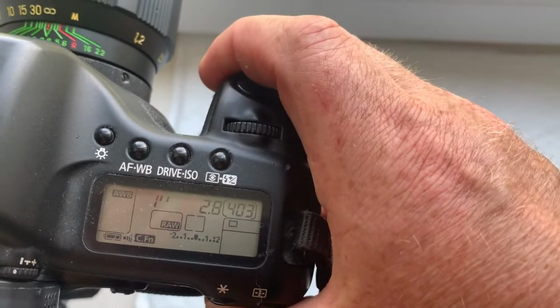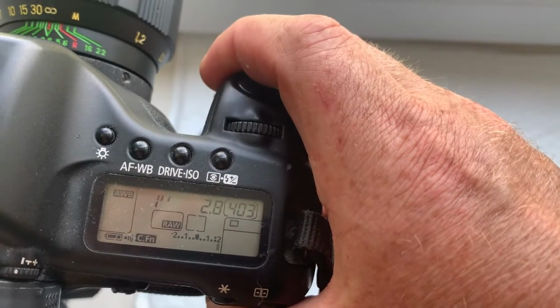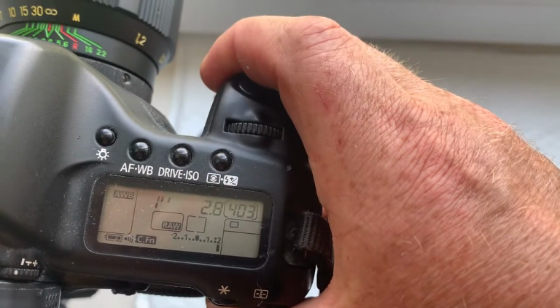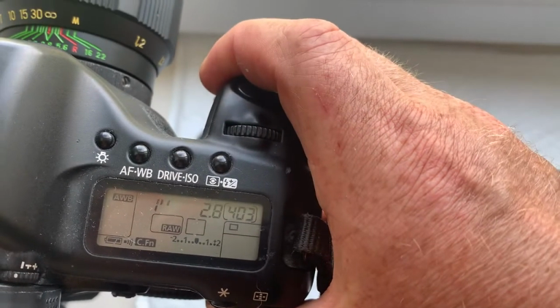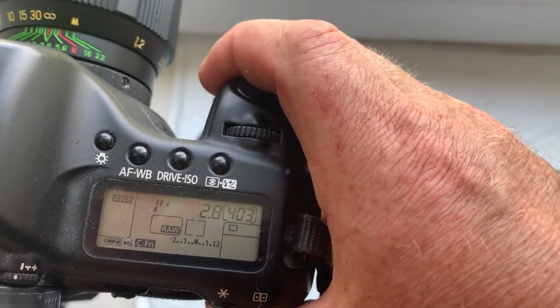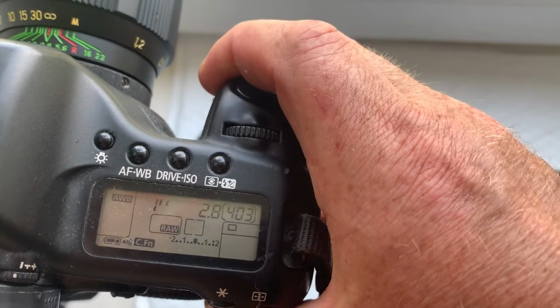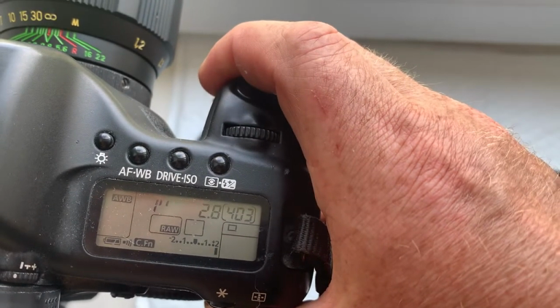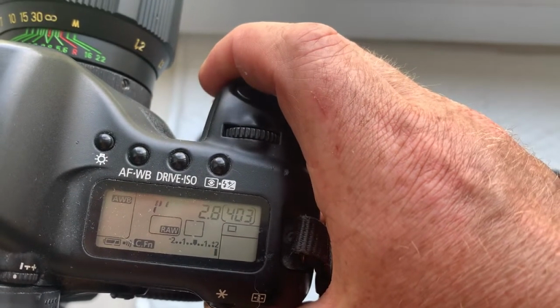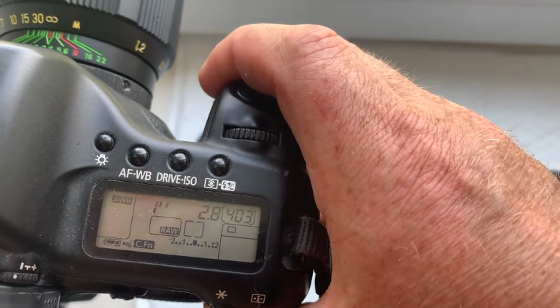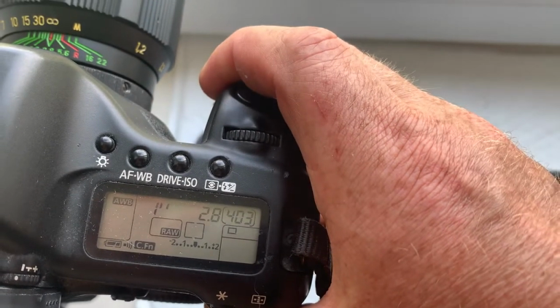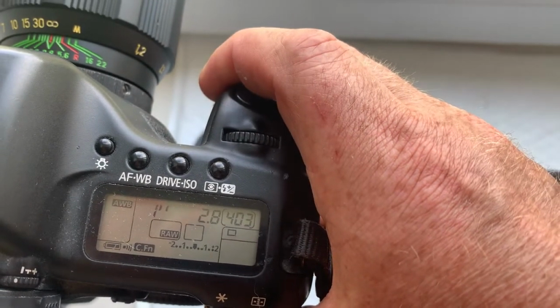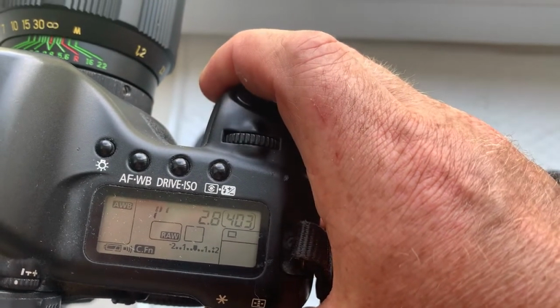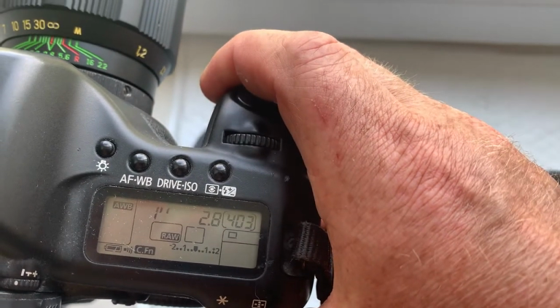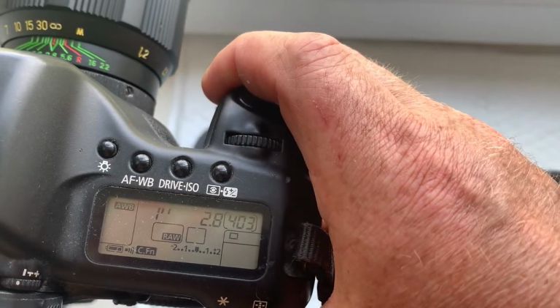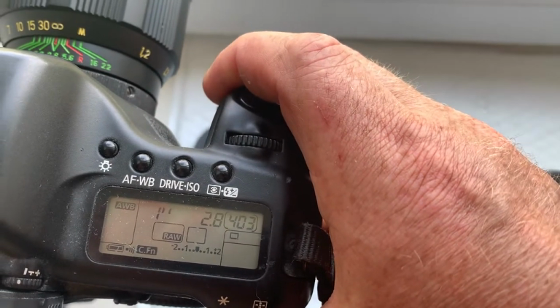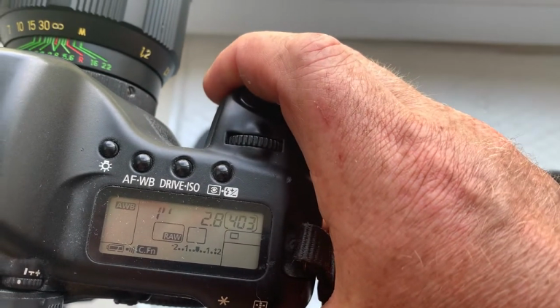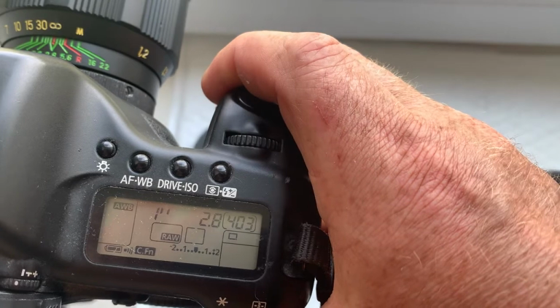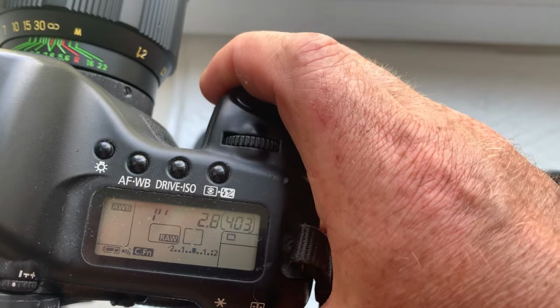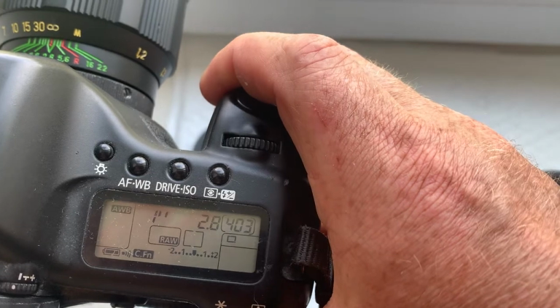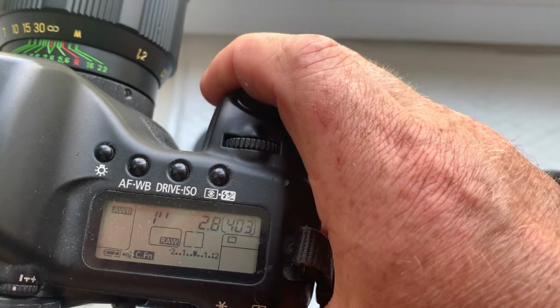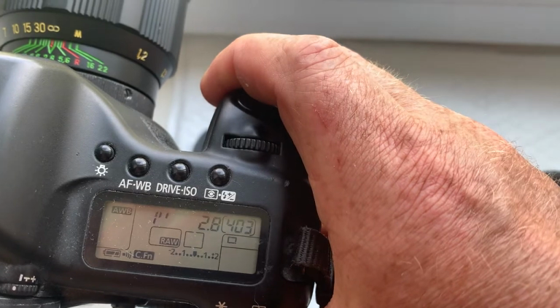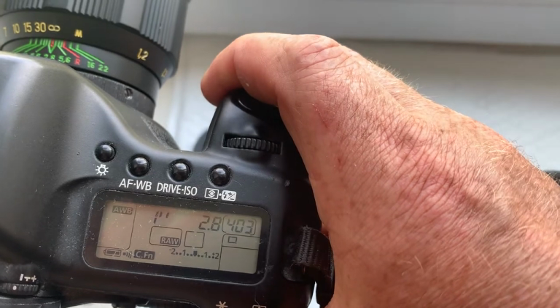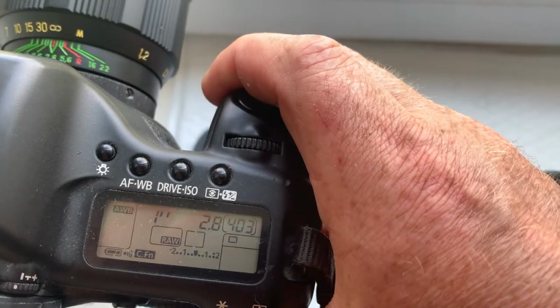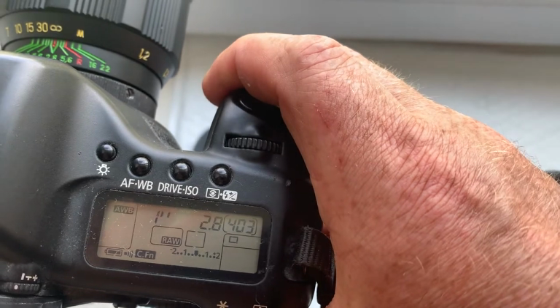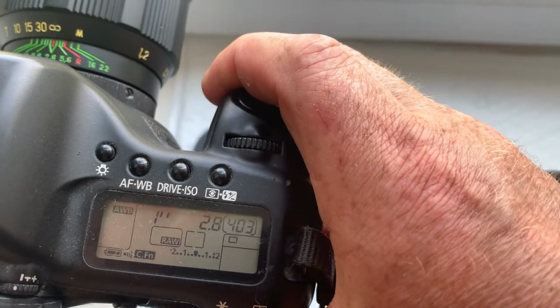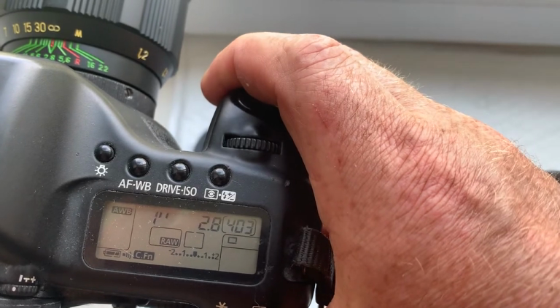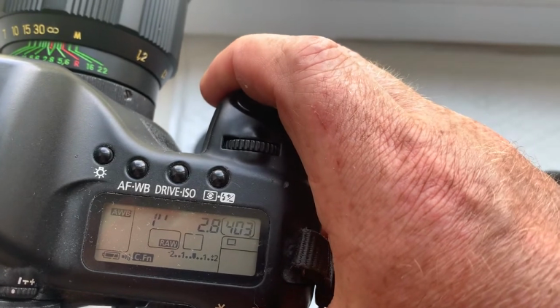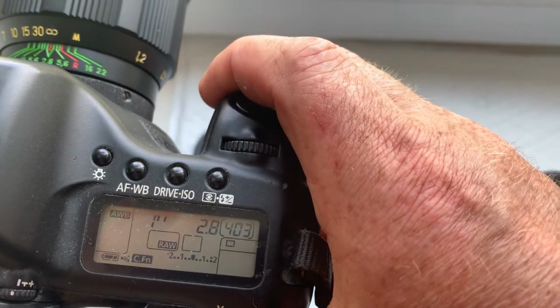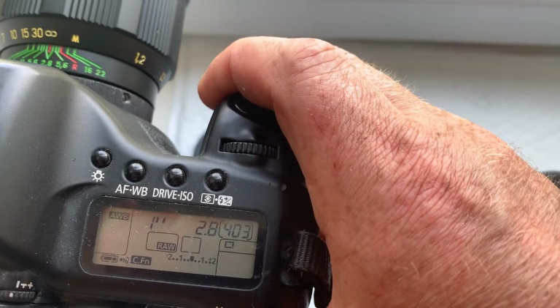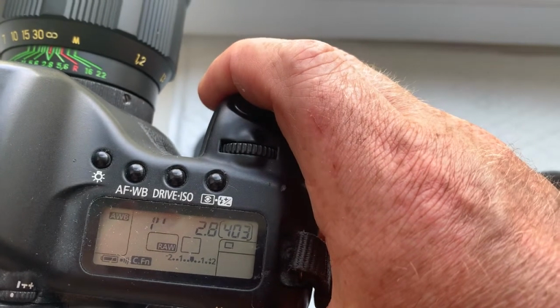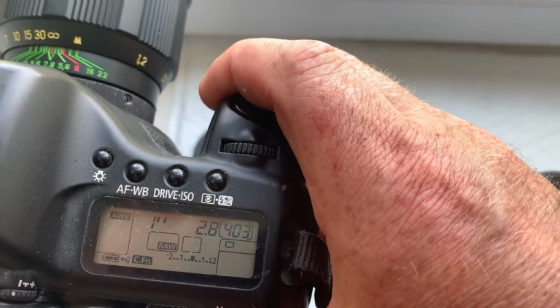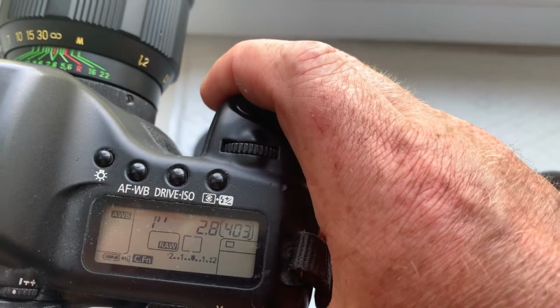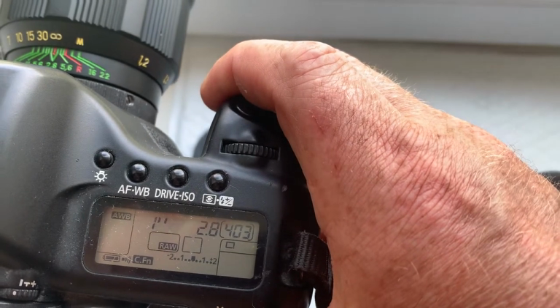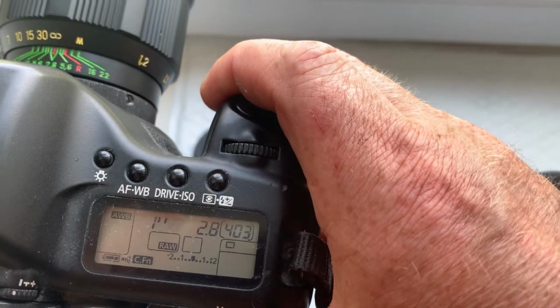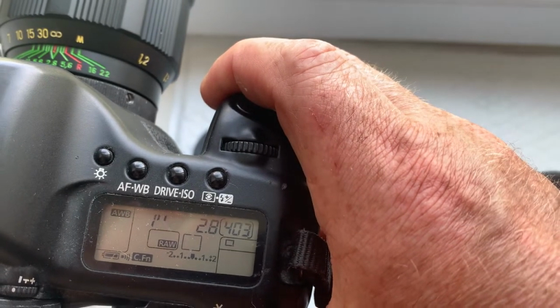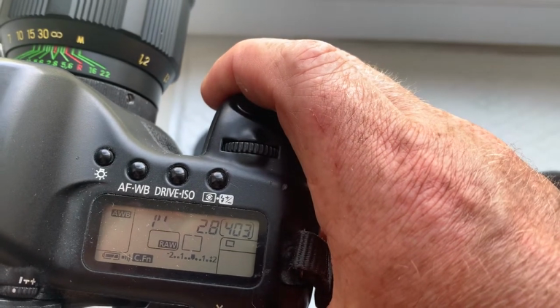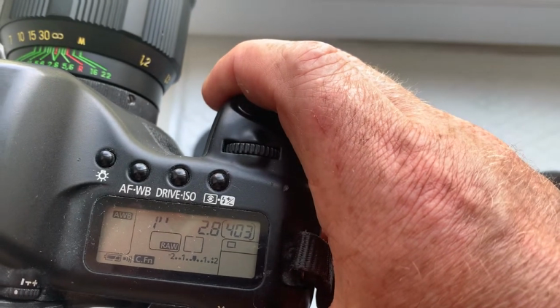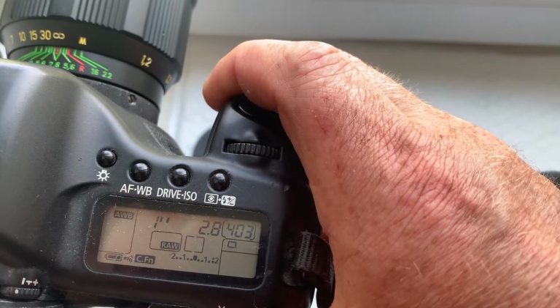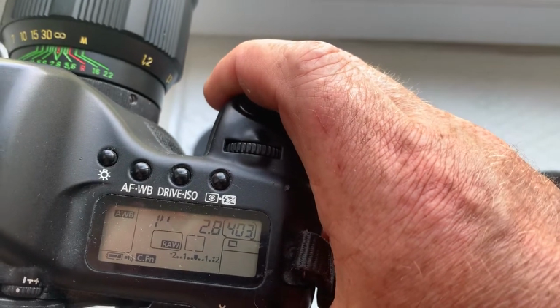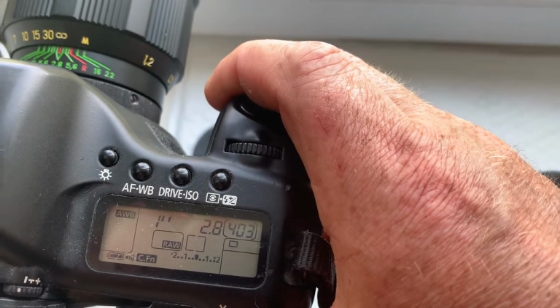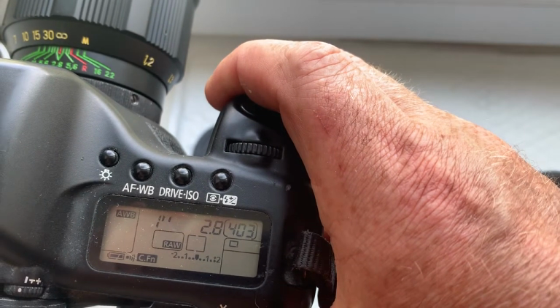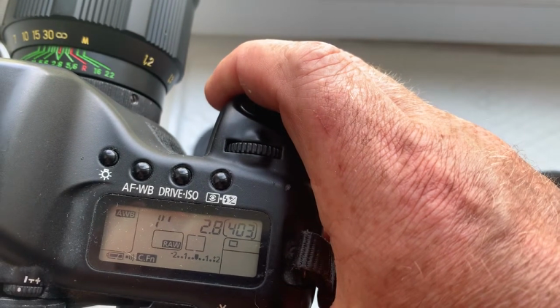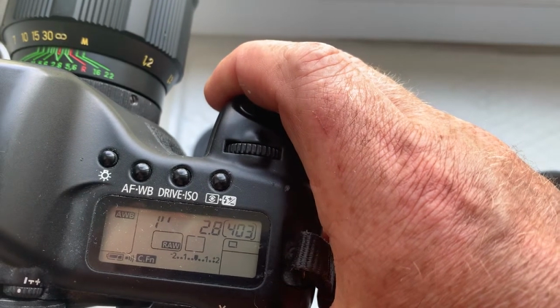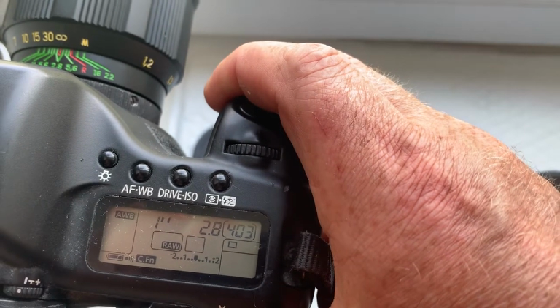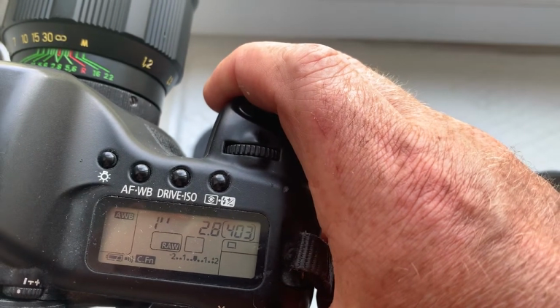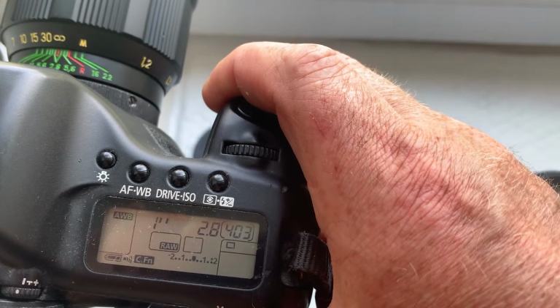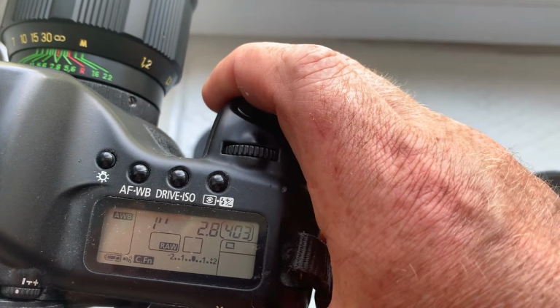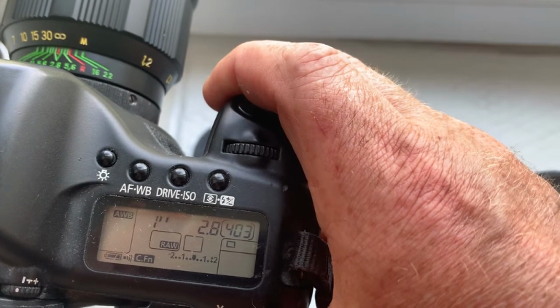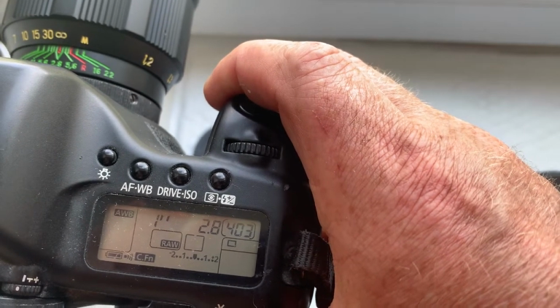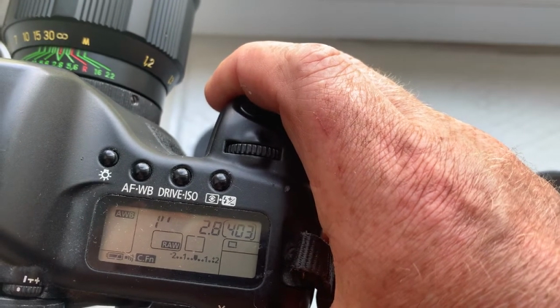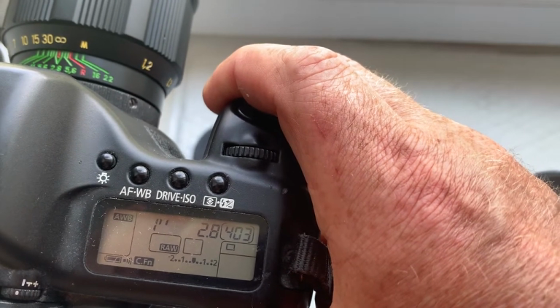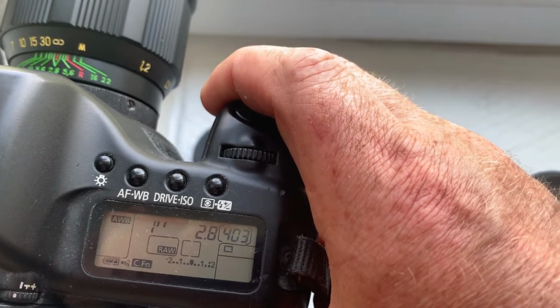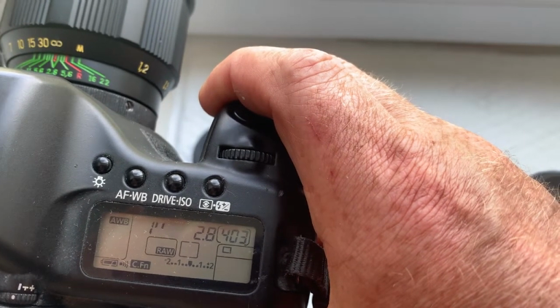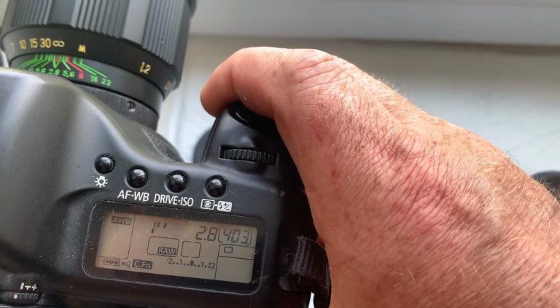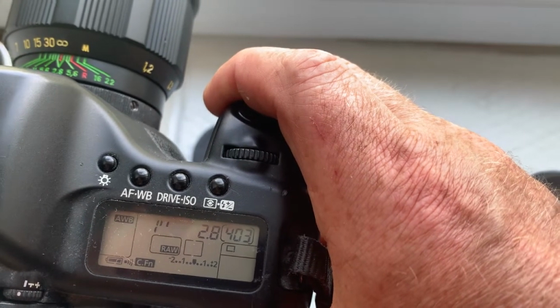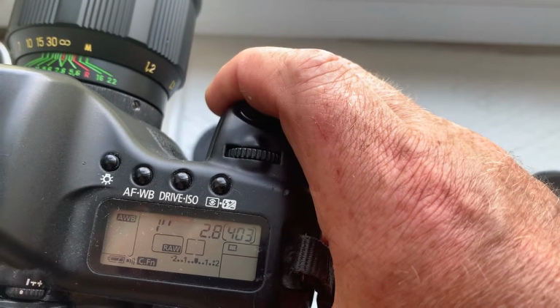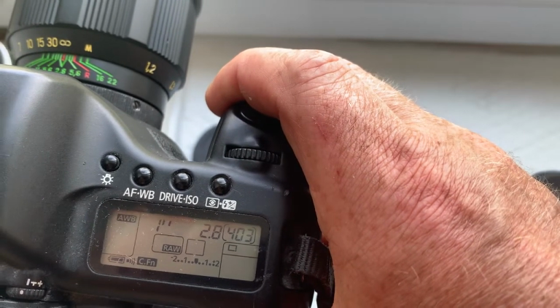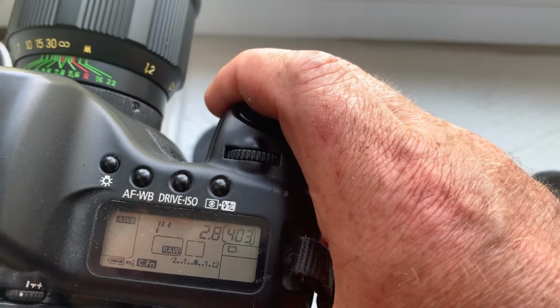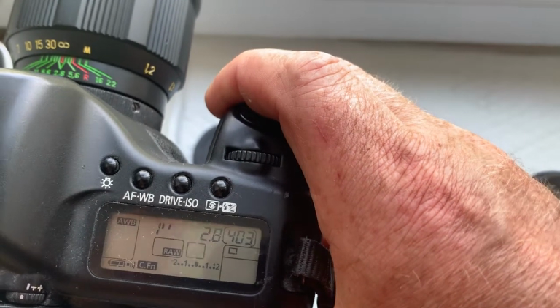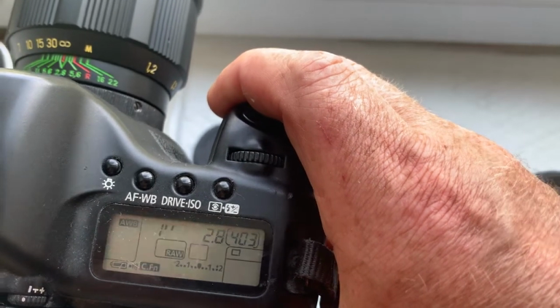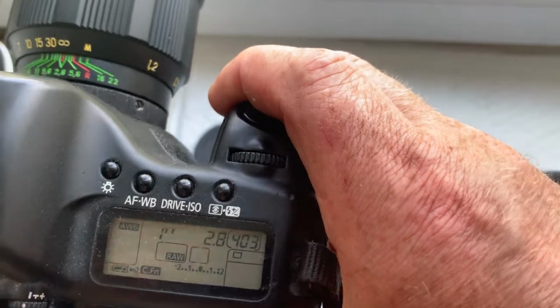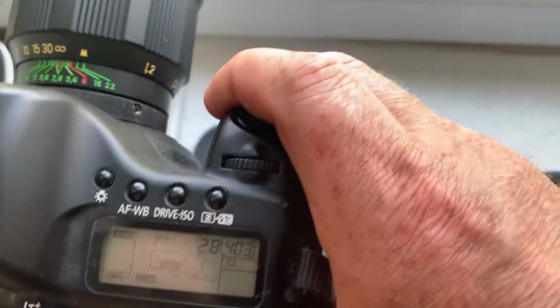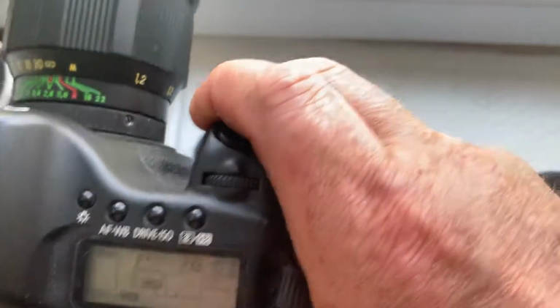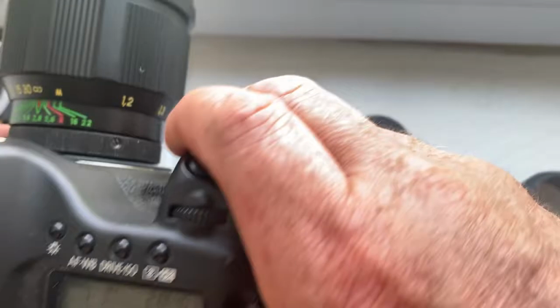The focal length is 135mm. Aperture luminosity is 2.8.